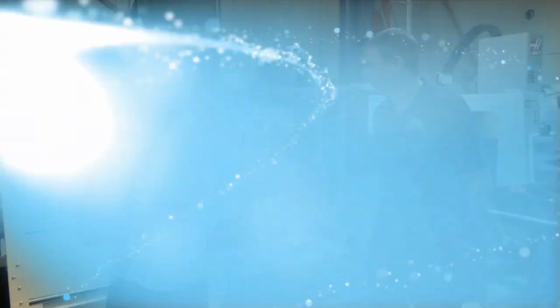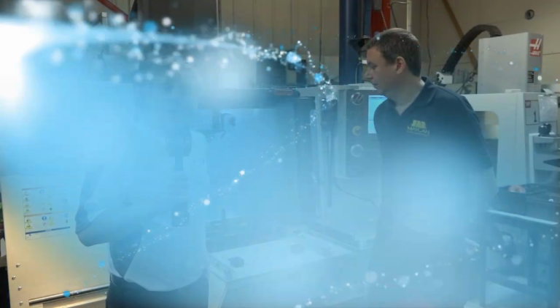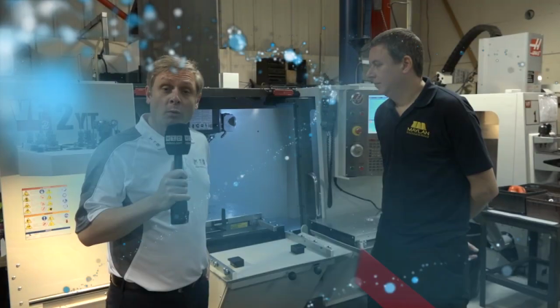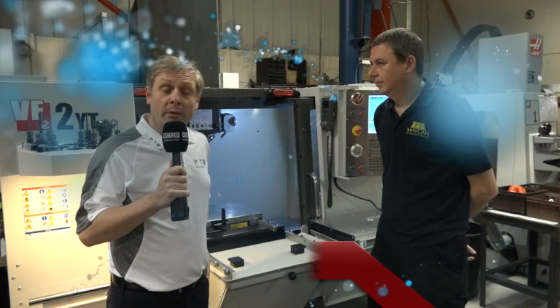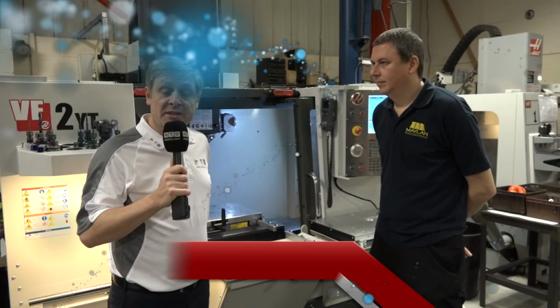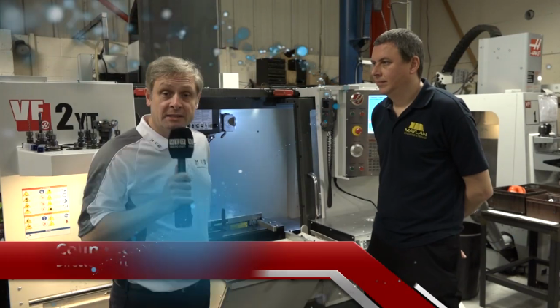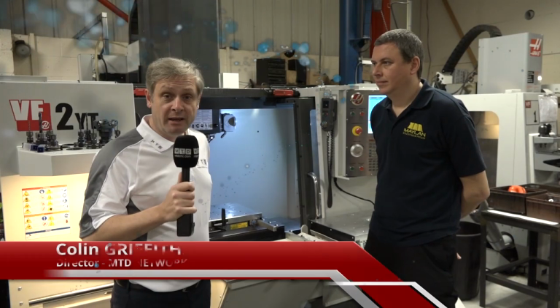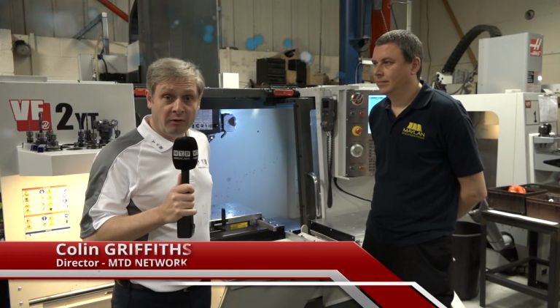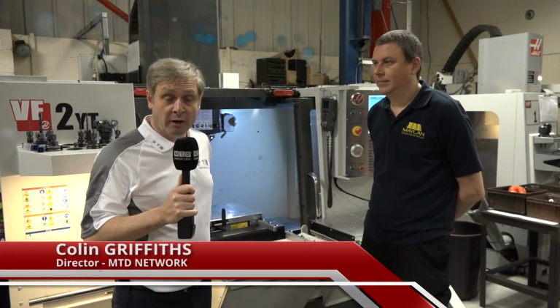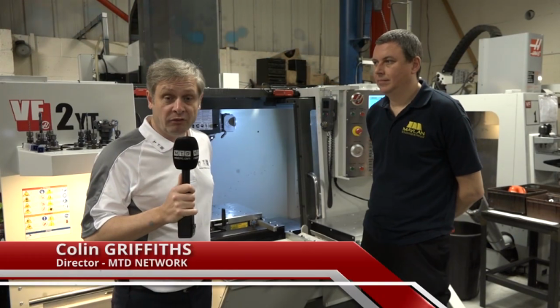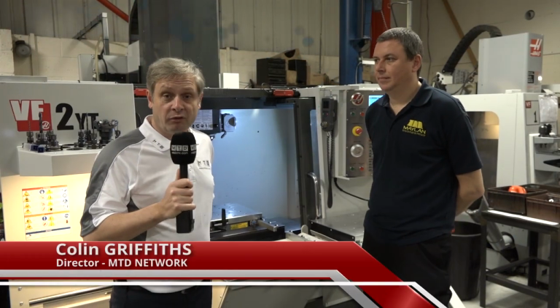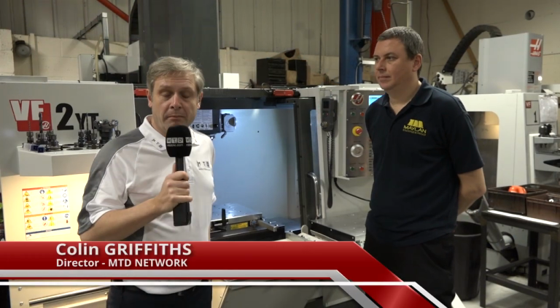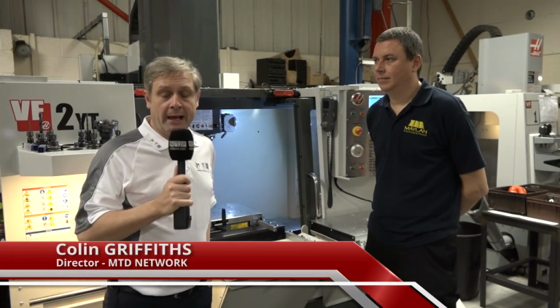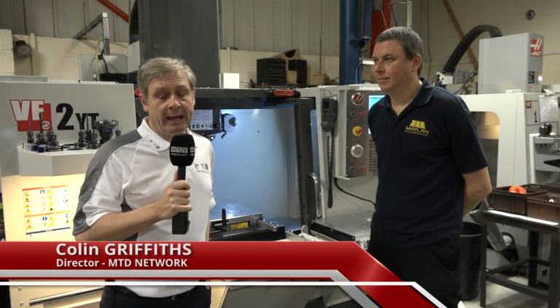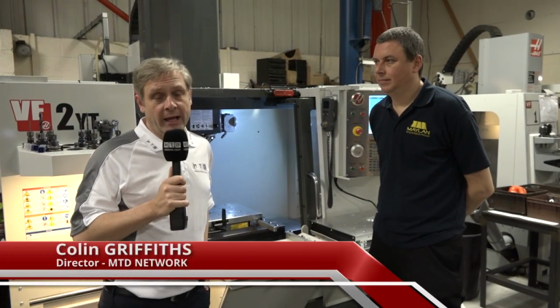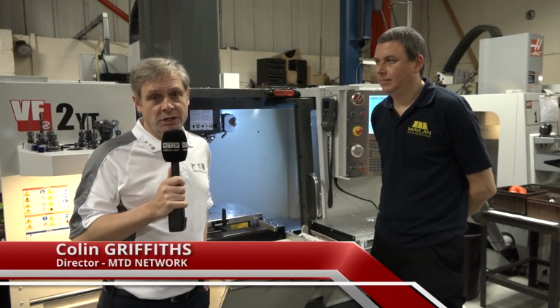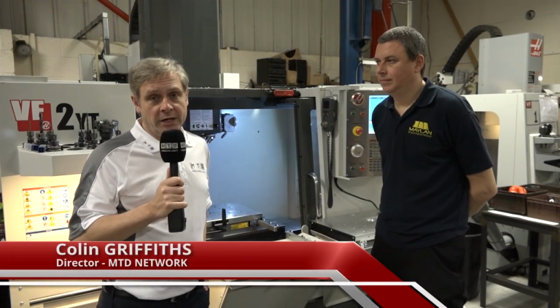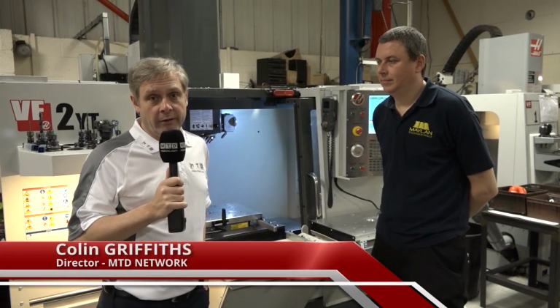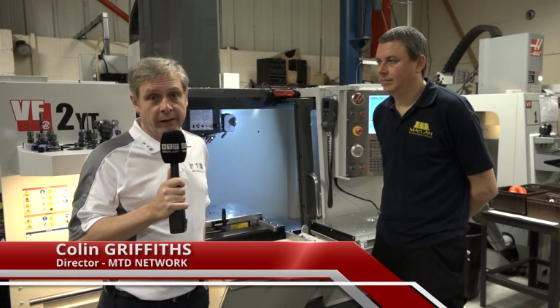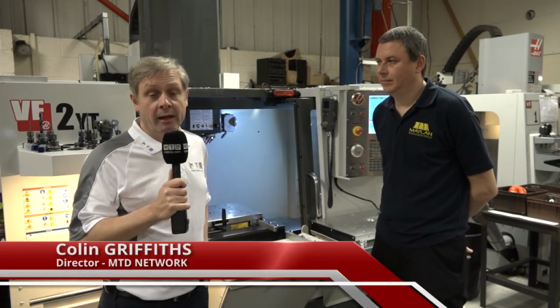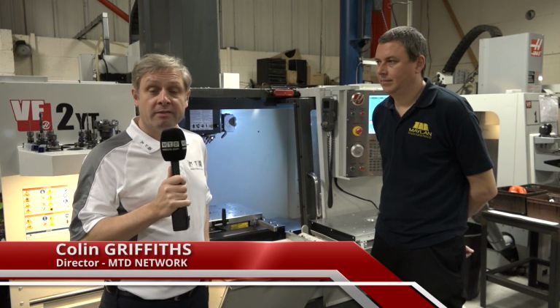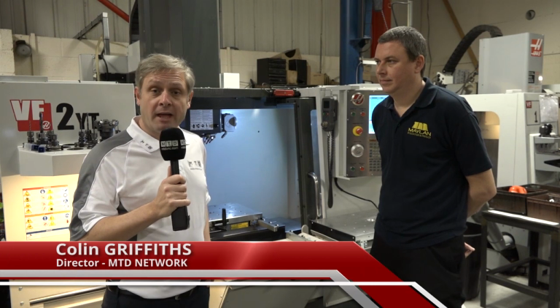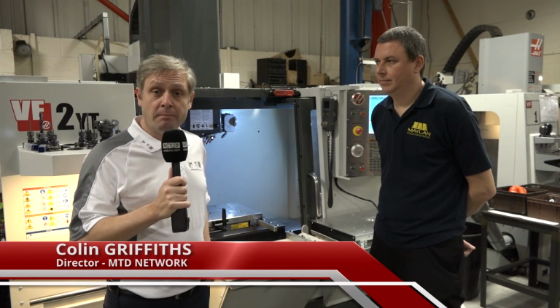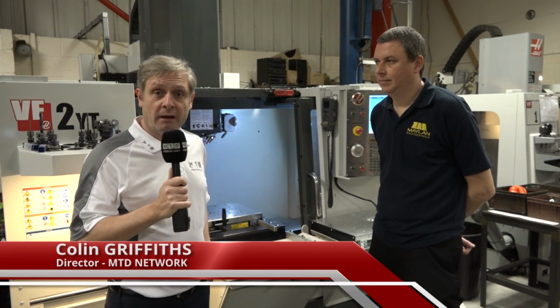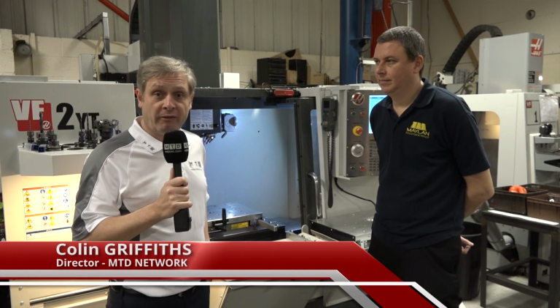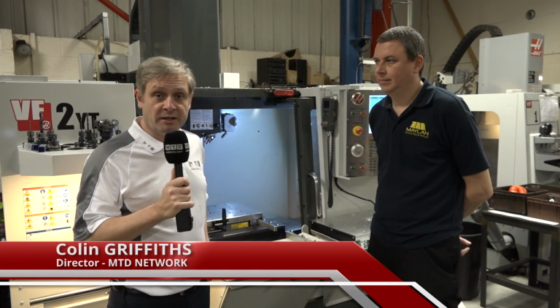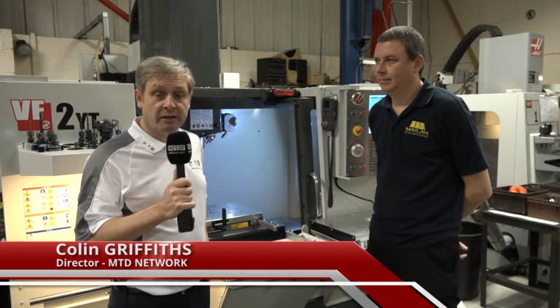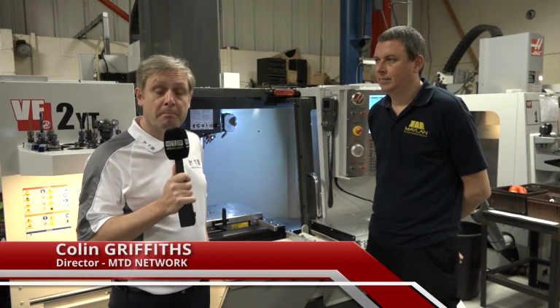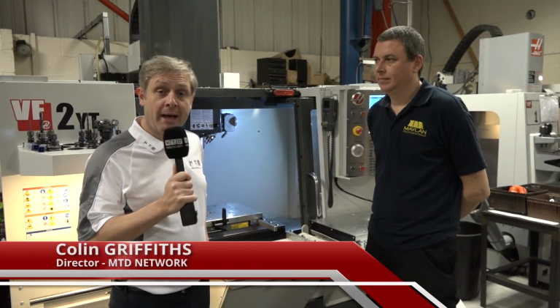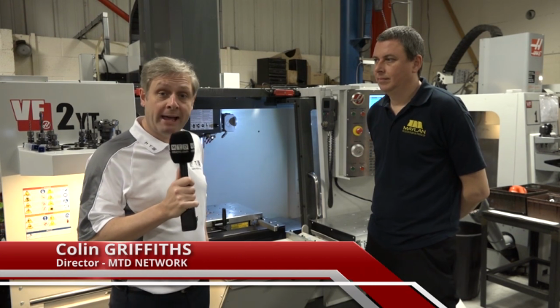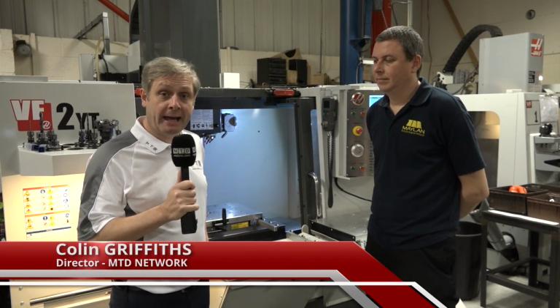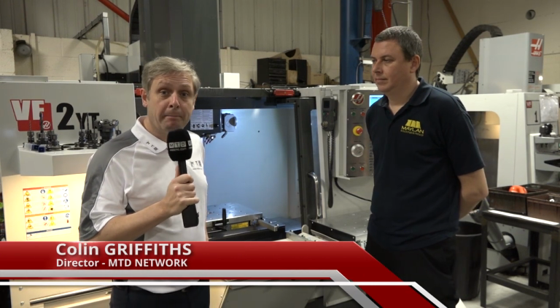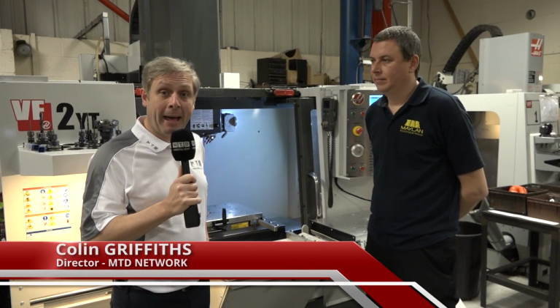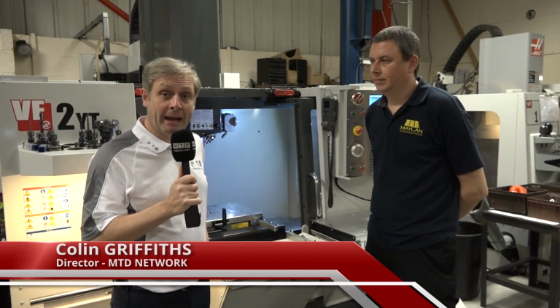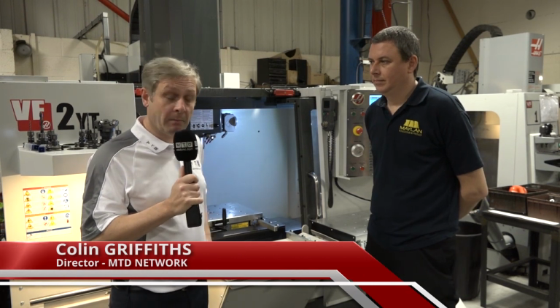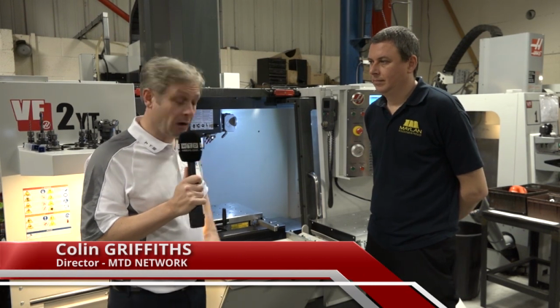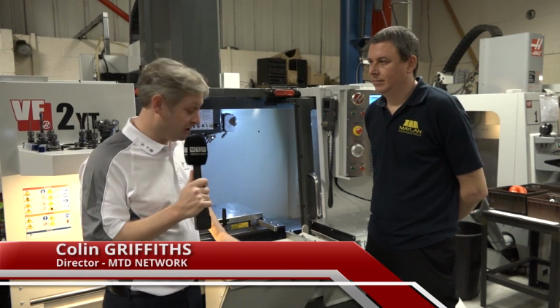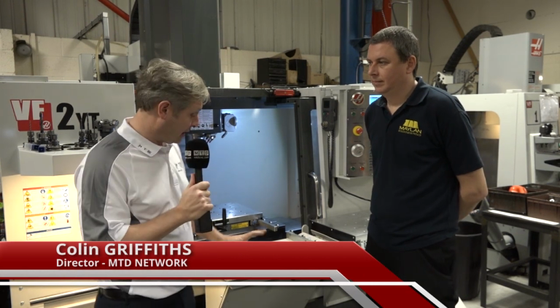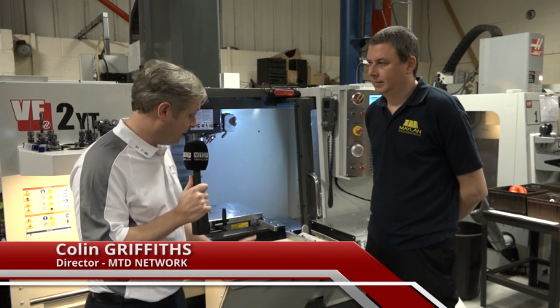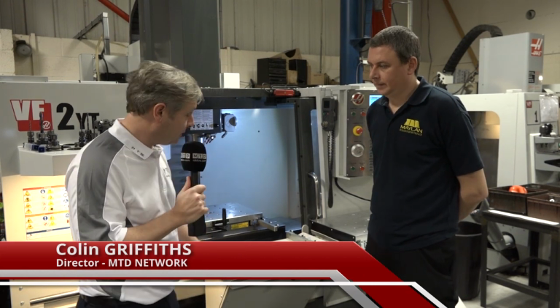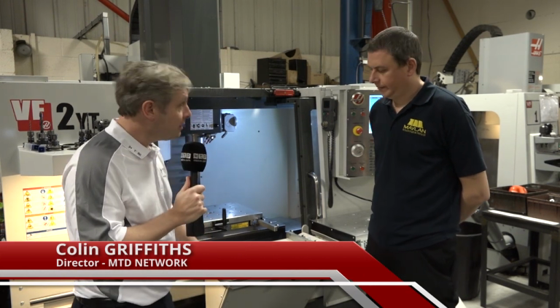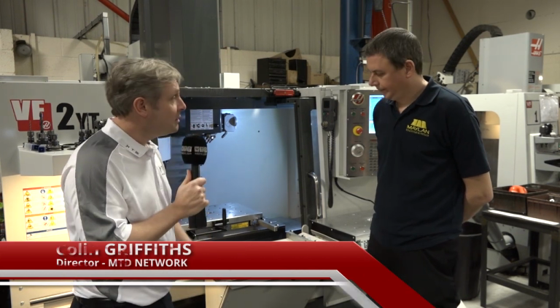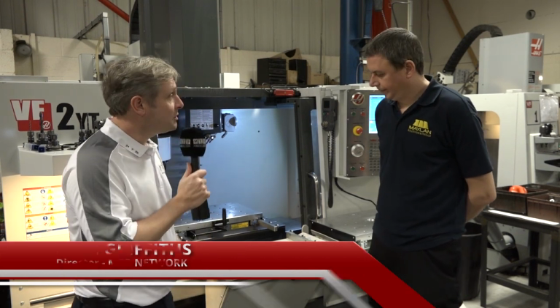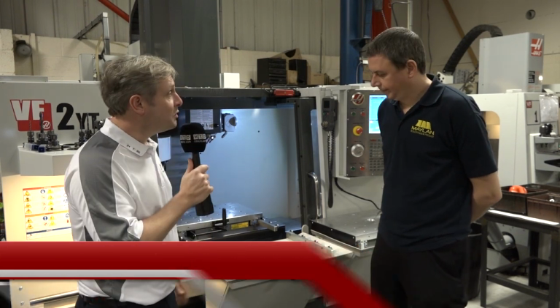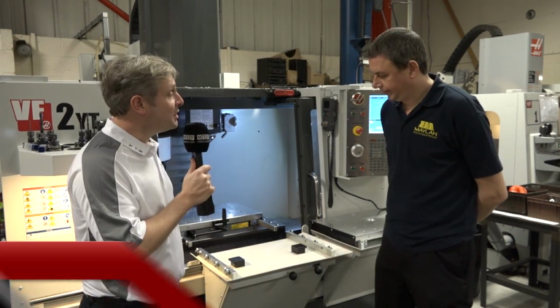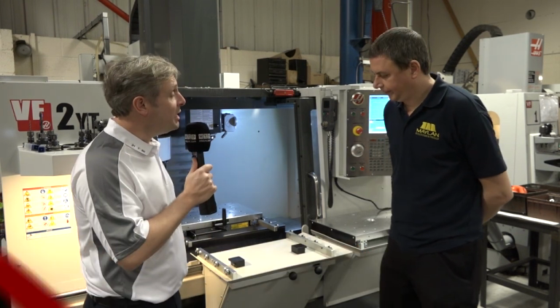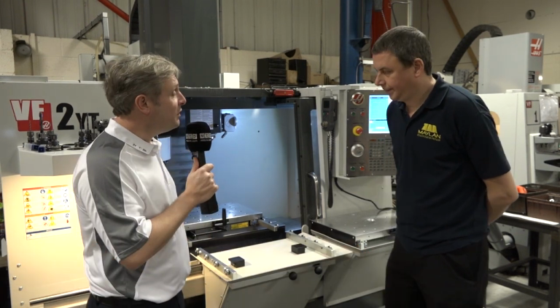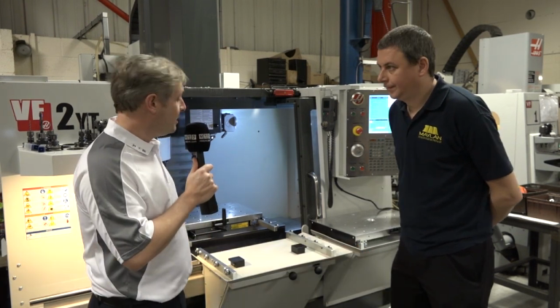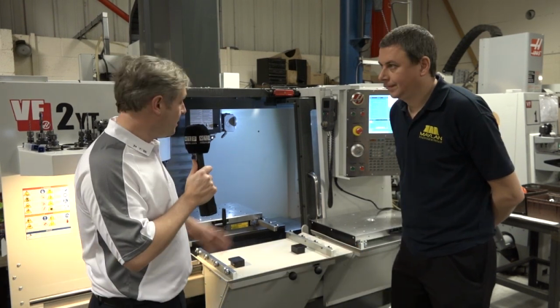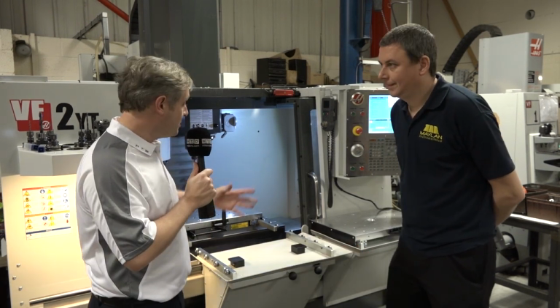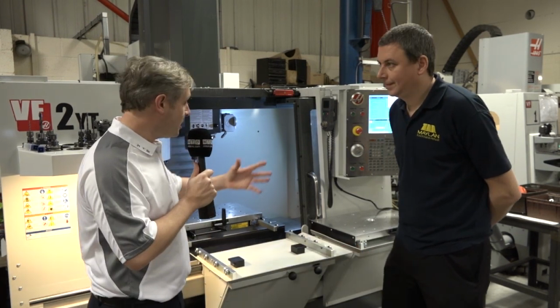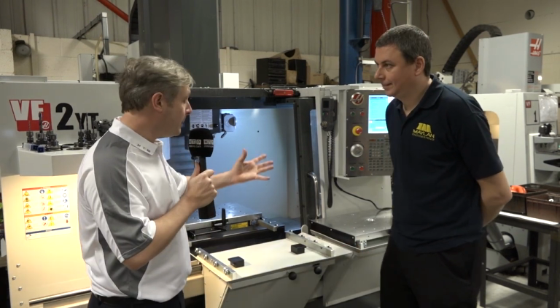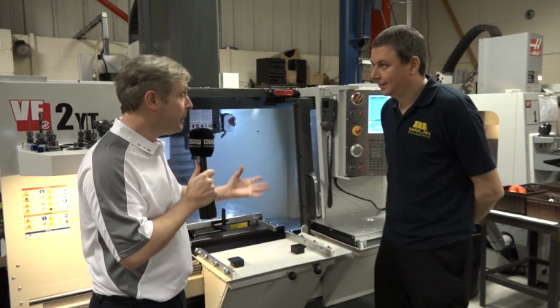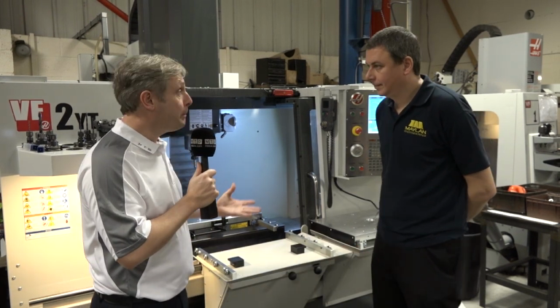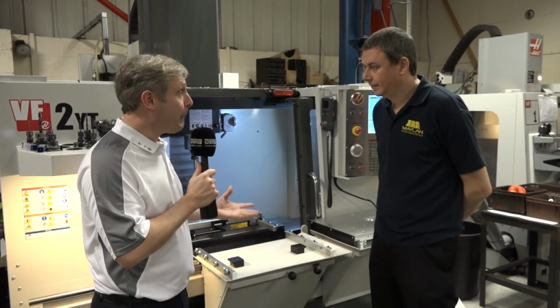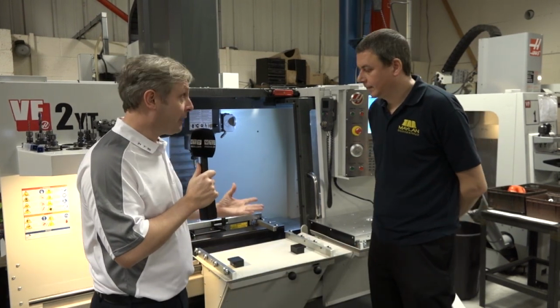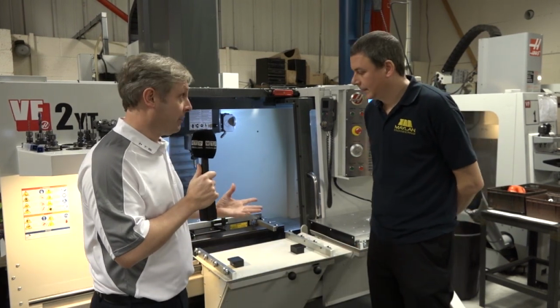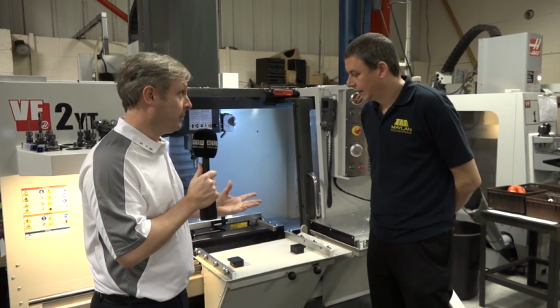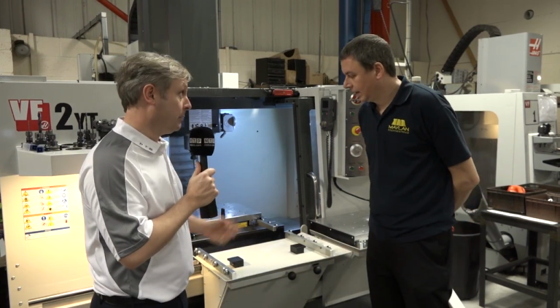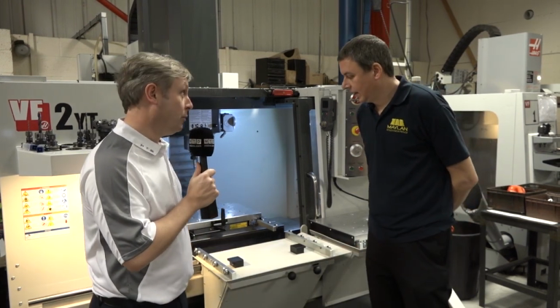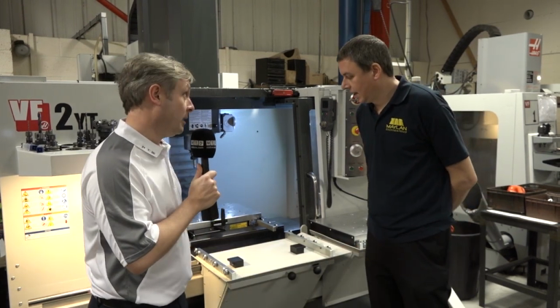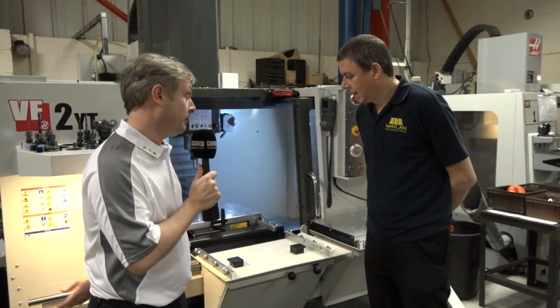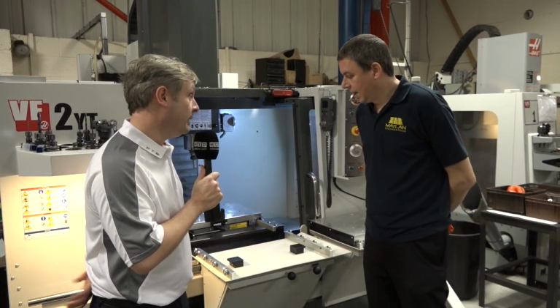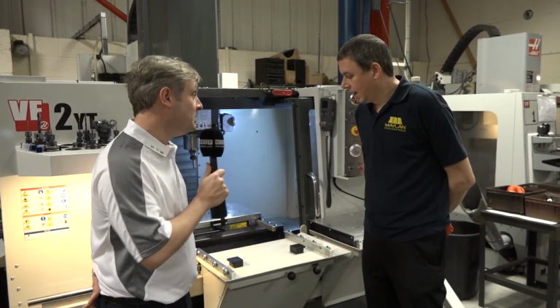We're with Steve Weiss from Mayland Engineering. They manufacture the Mayland Pallet Master. So Steve, tell me a bit of background about the product please.